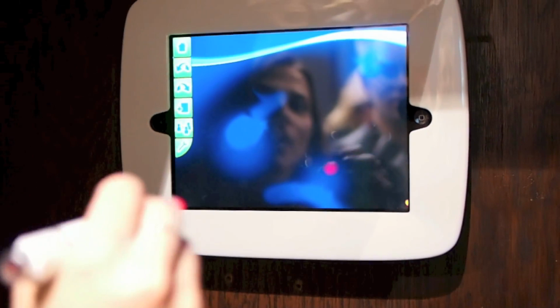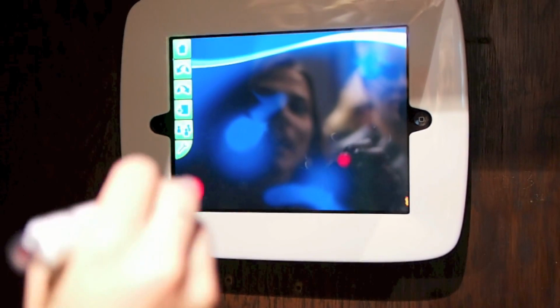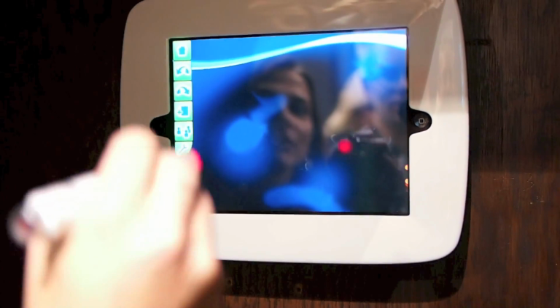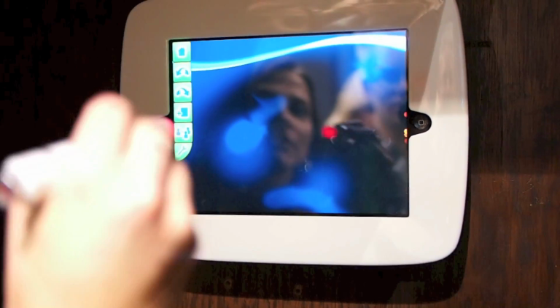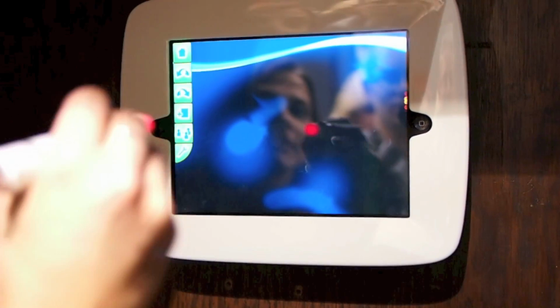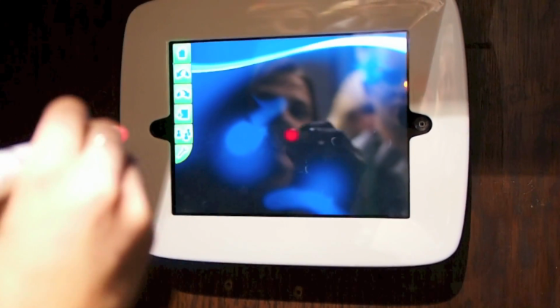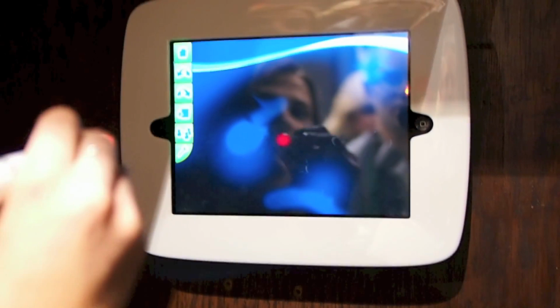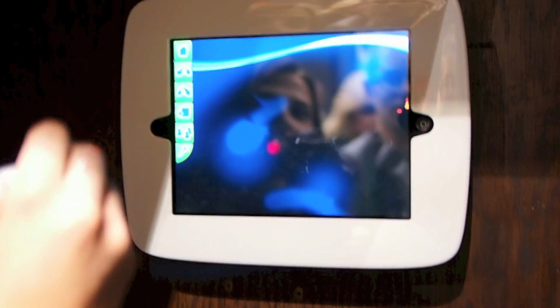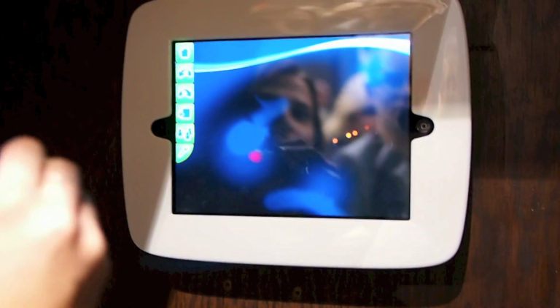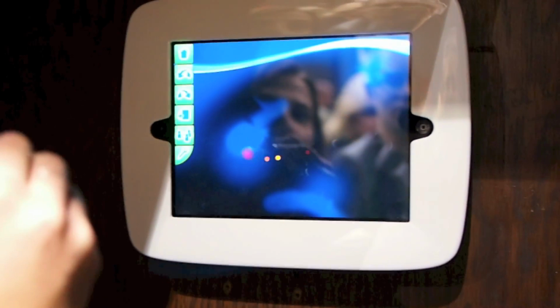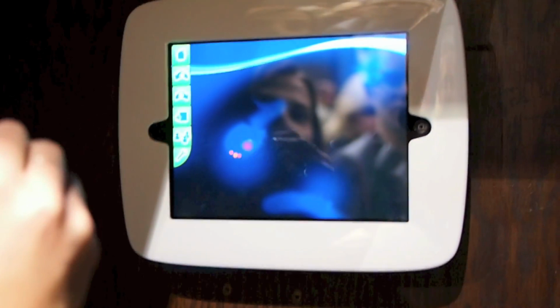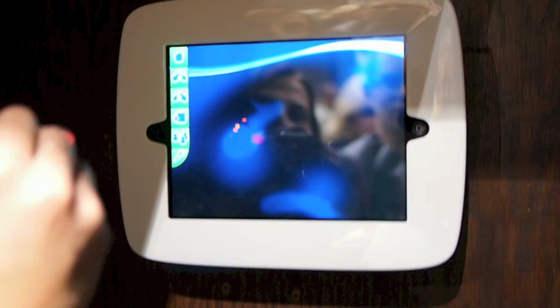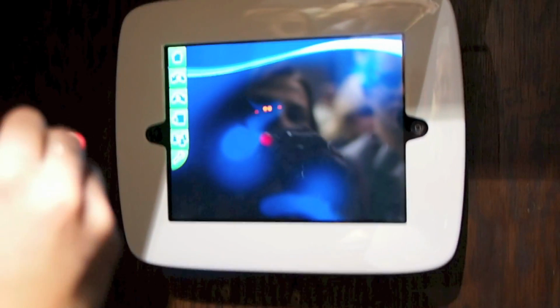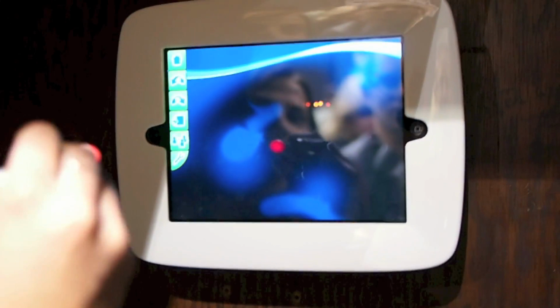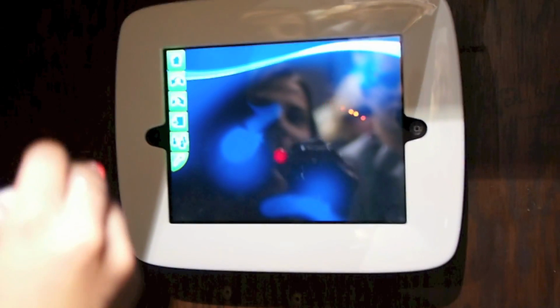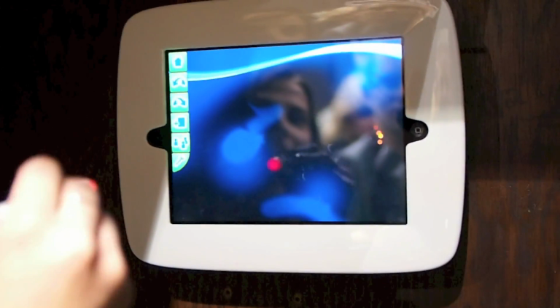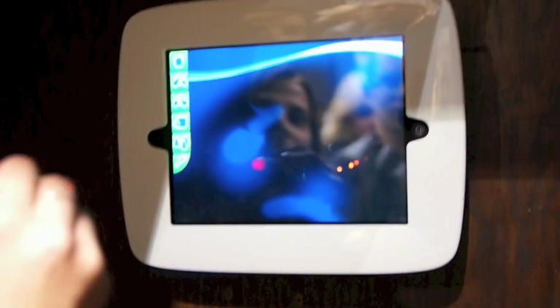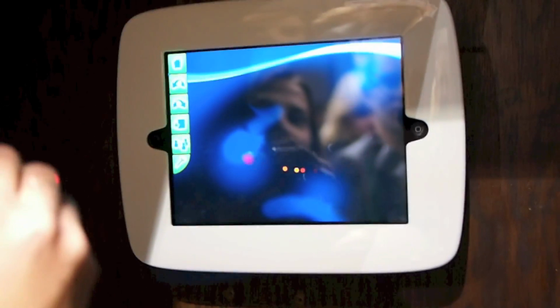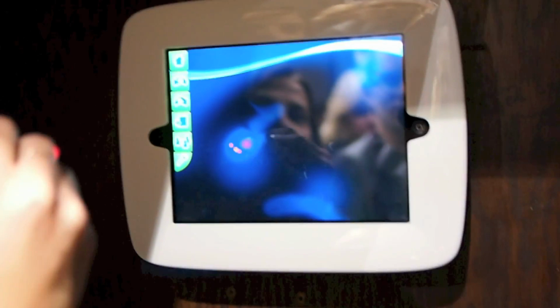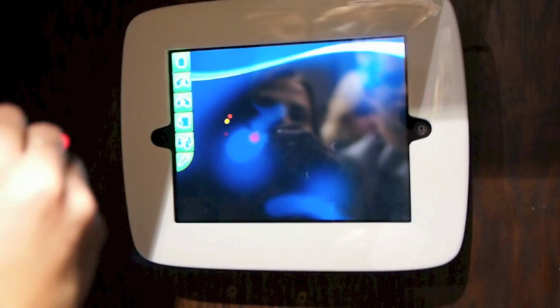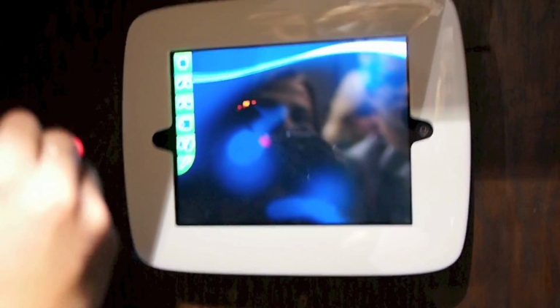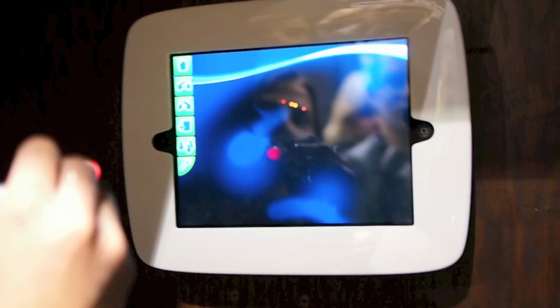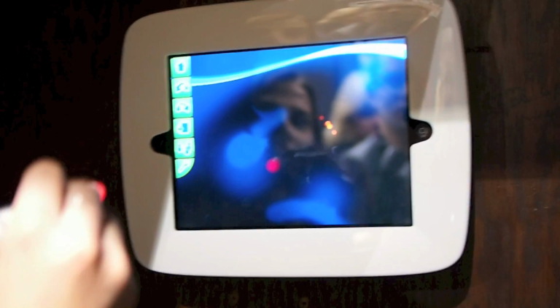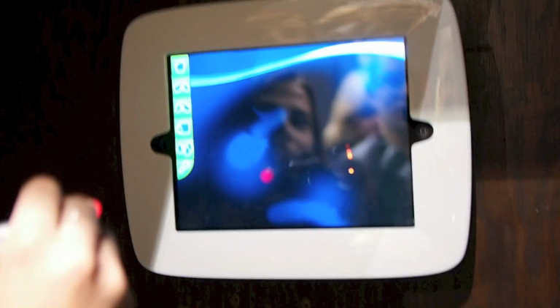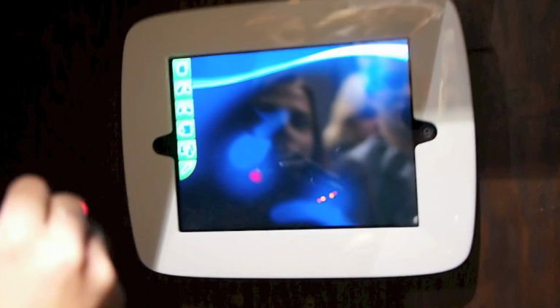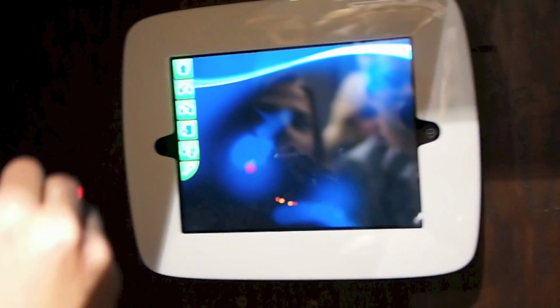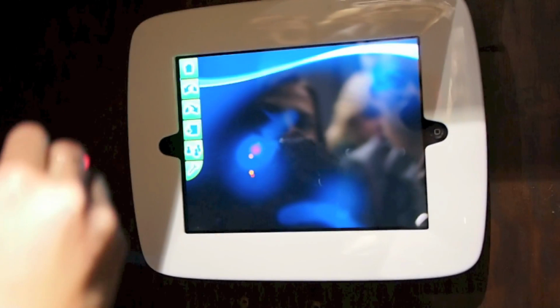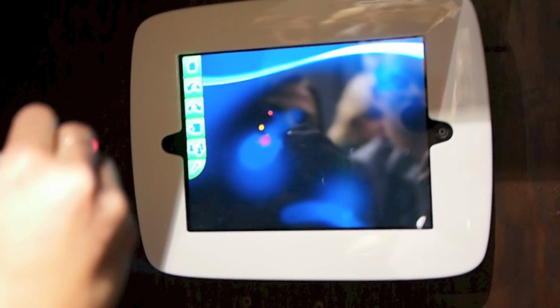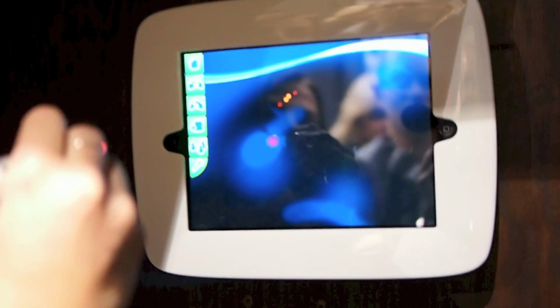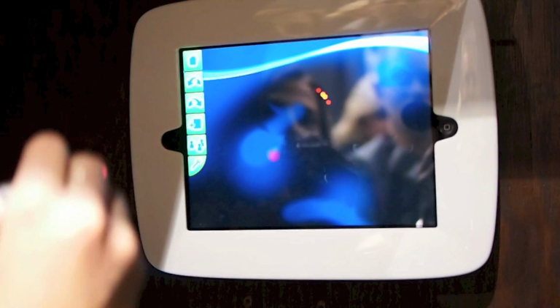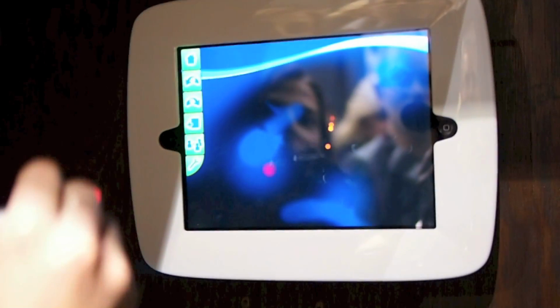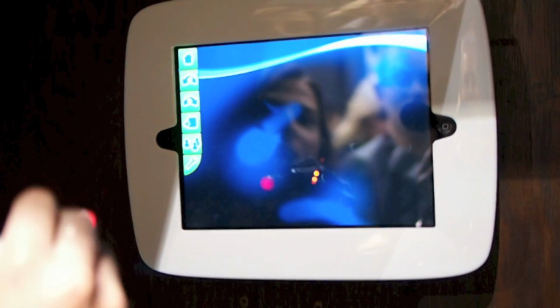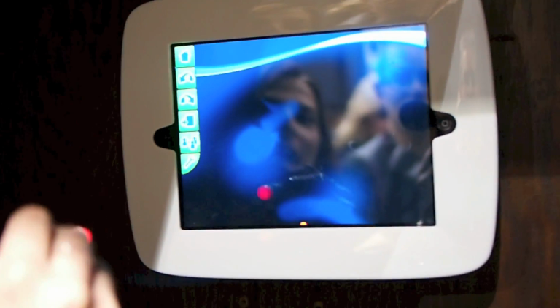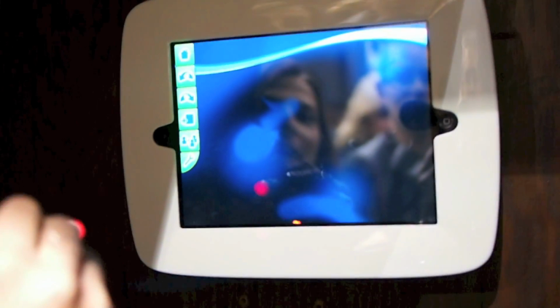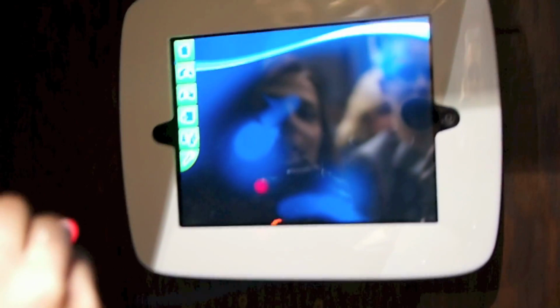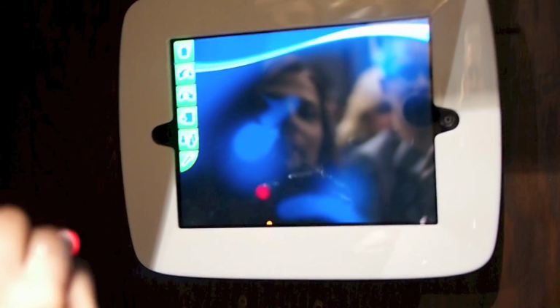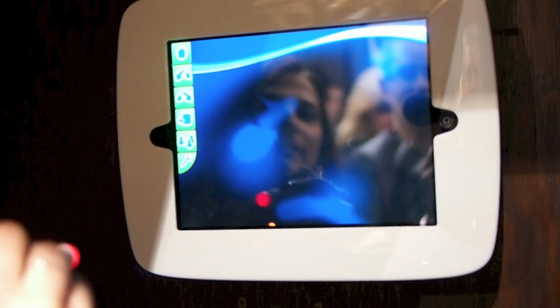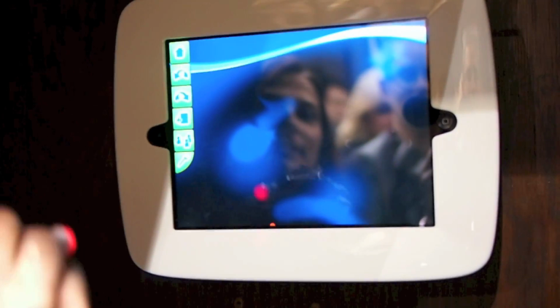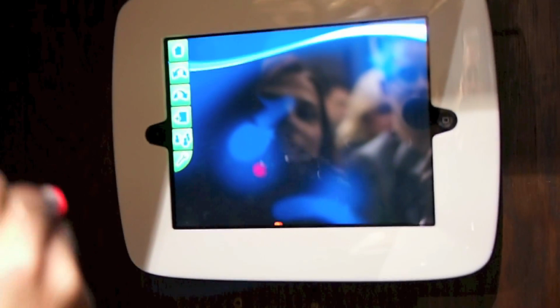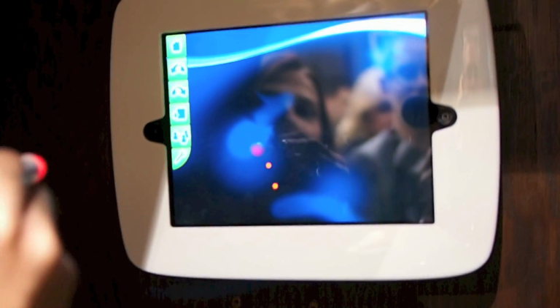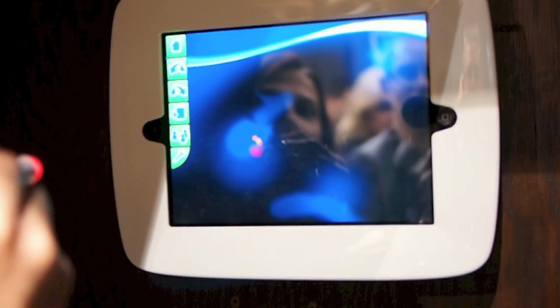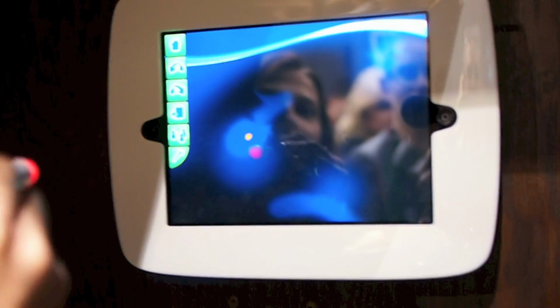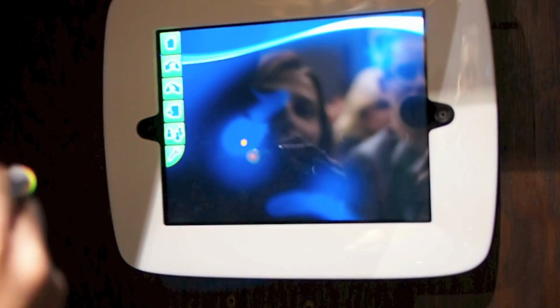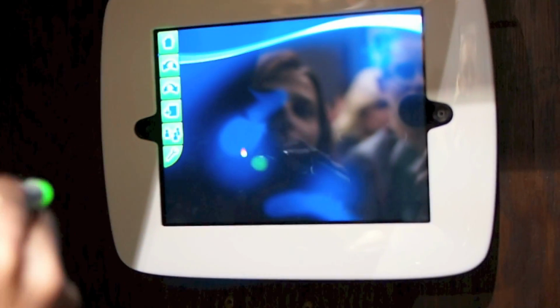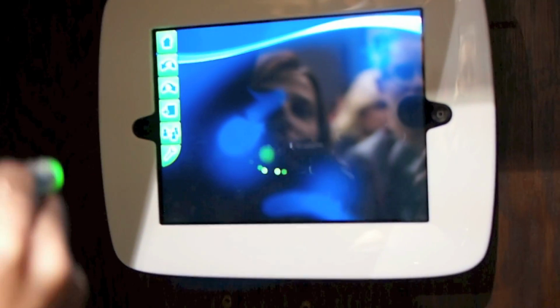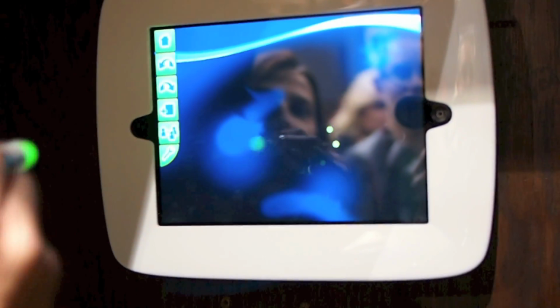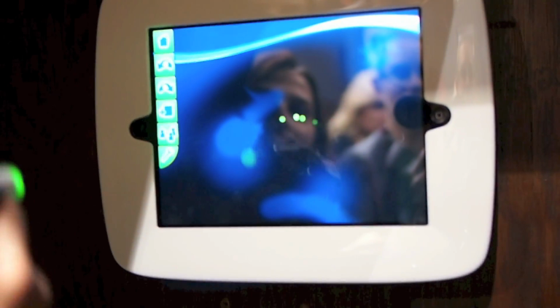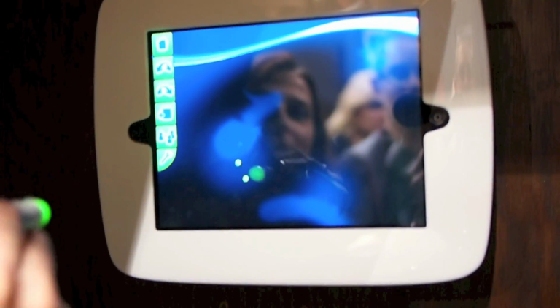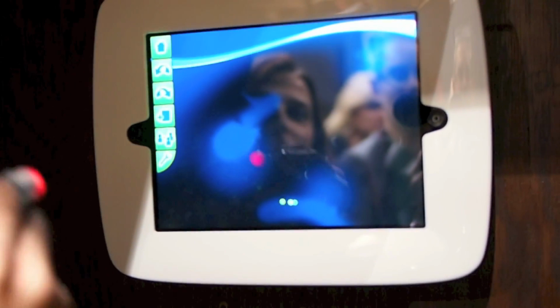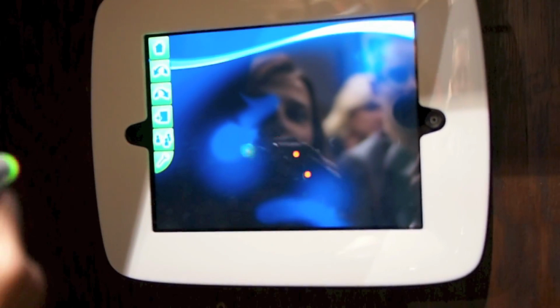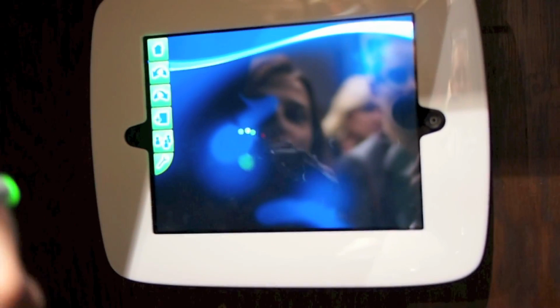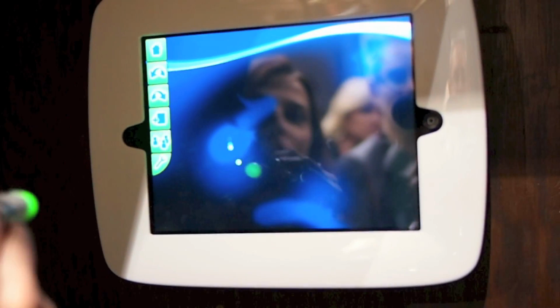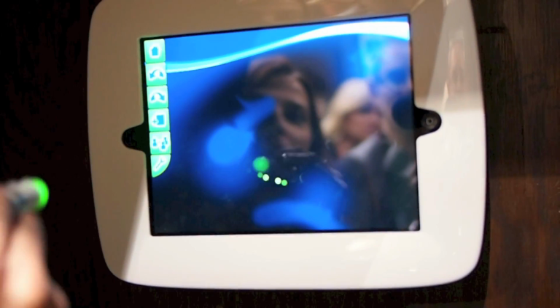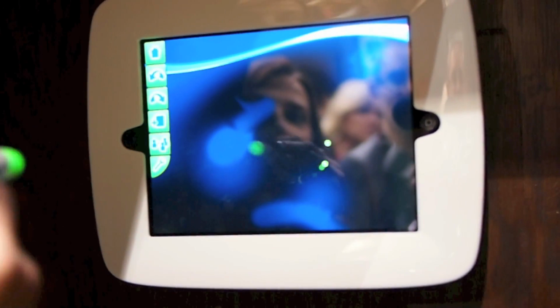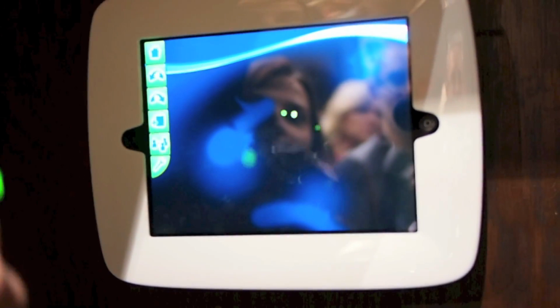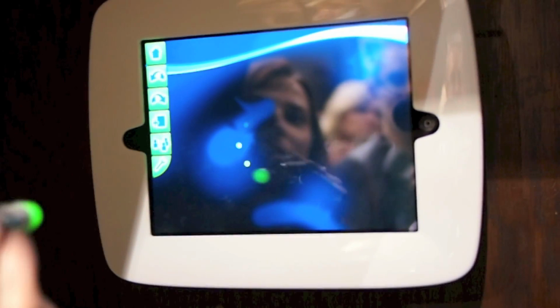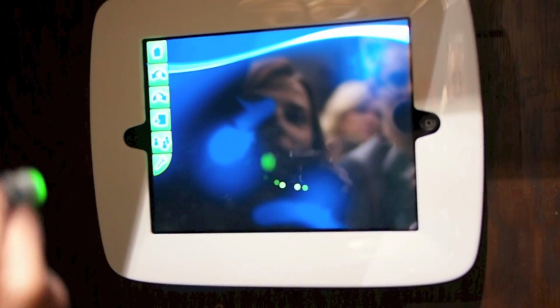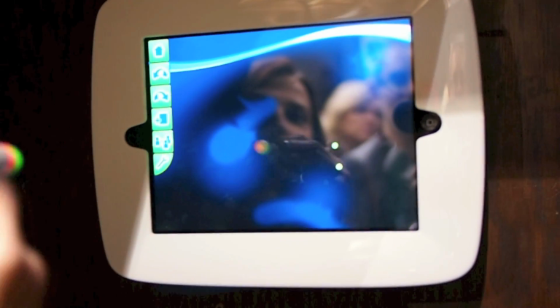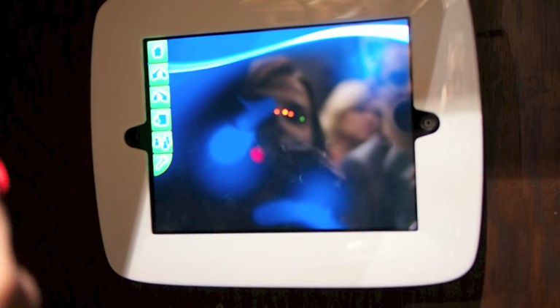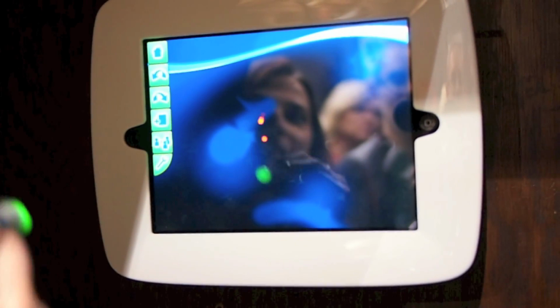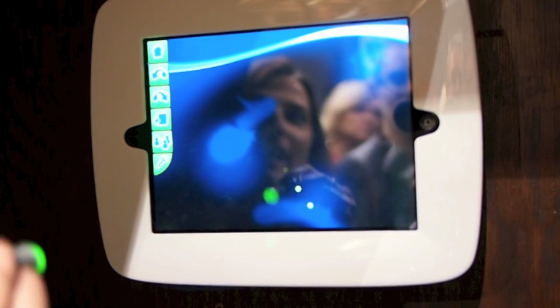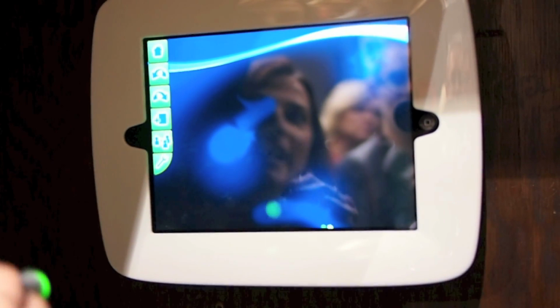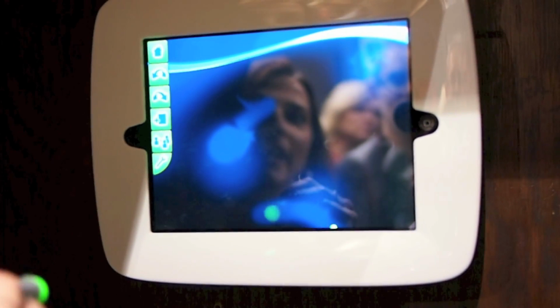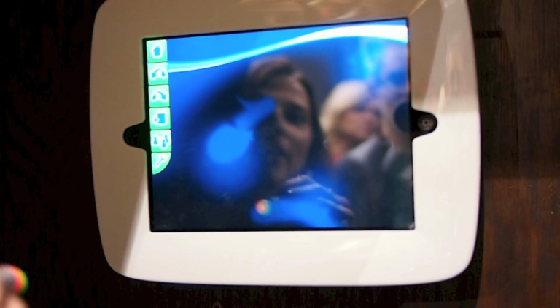As you can see, there's a red dot that's following my motion, and this is going to allow me to actually draw in the air.